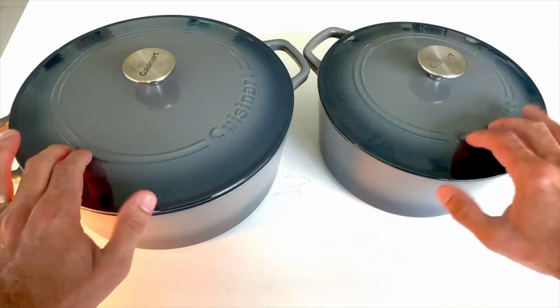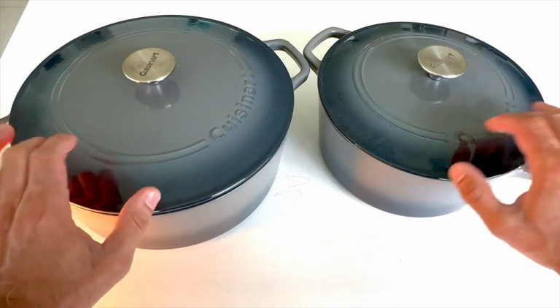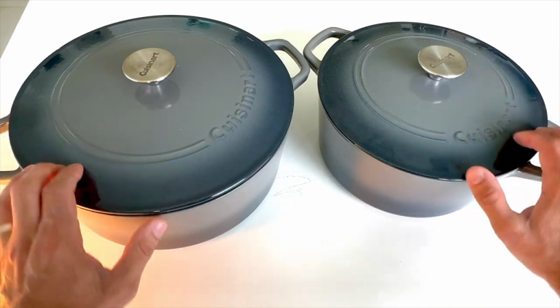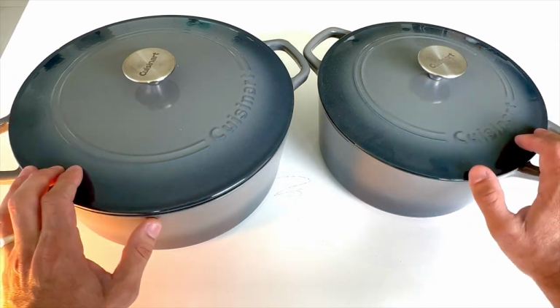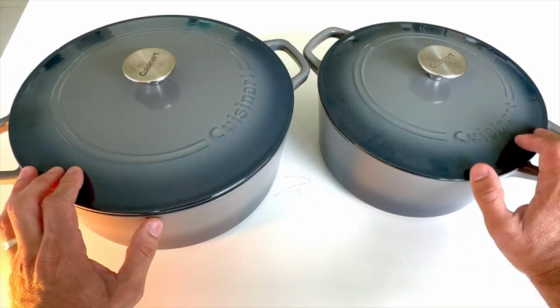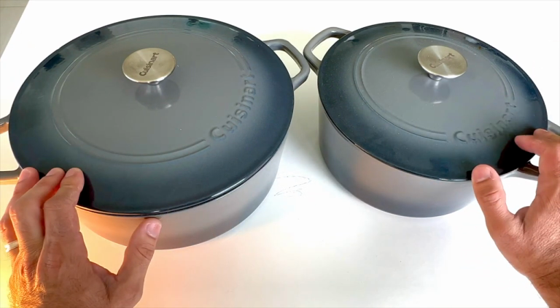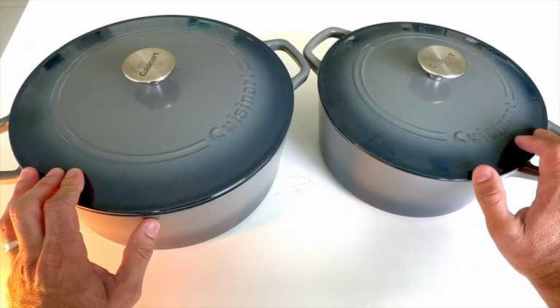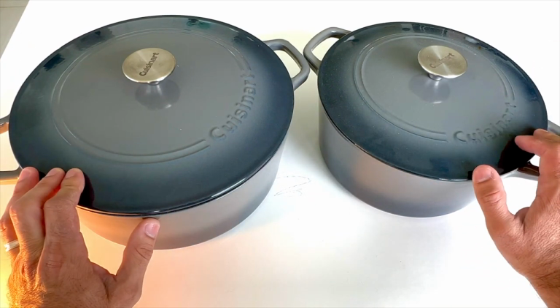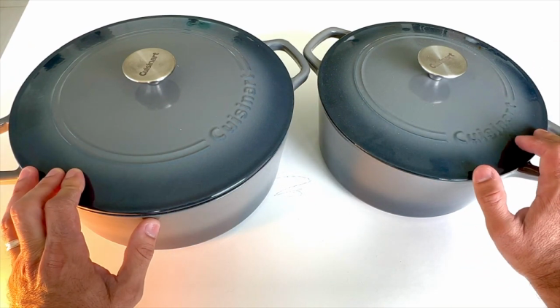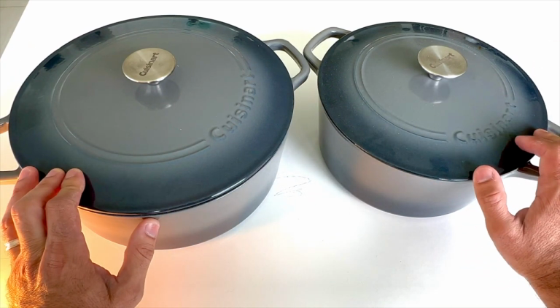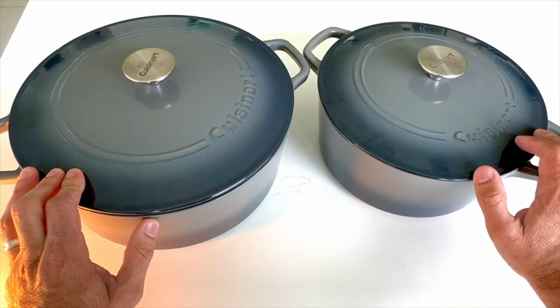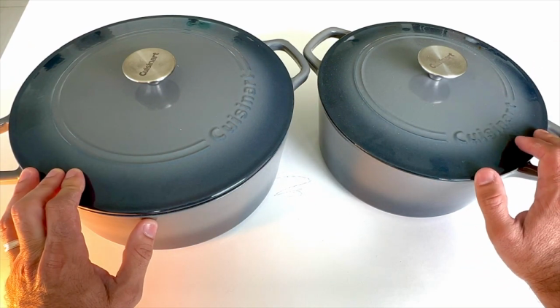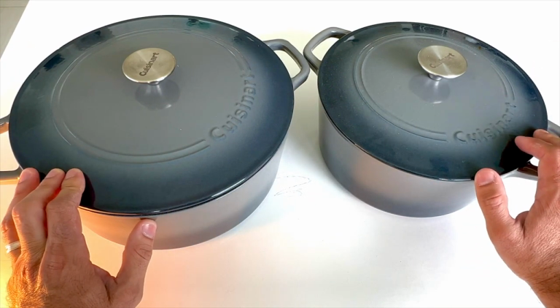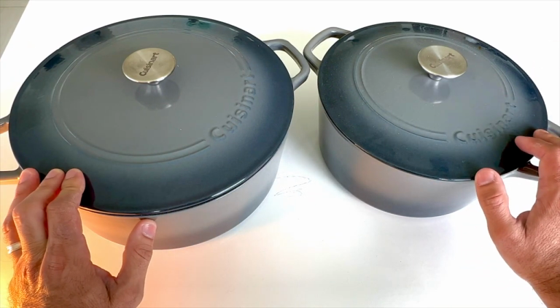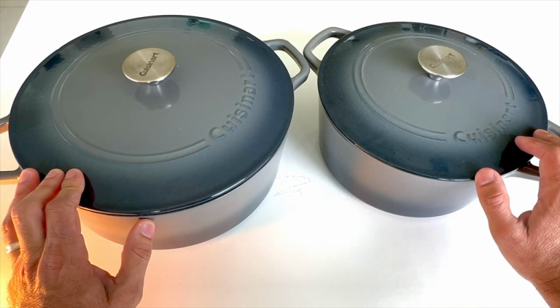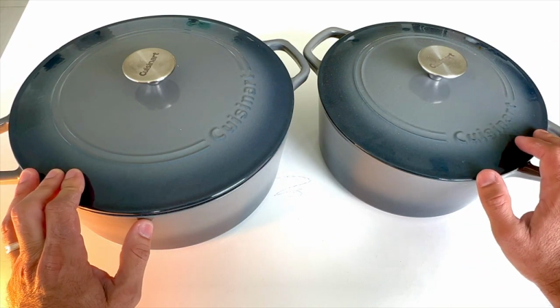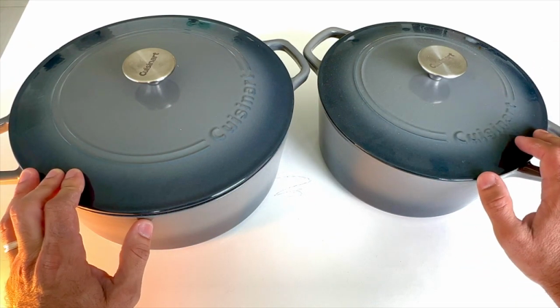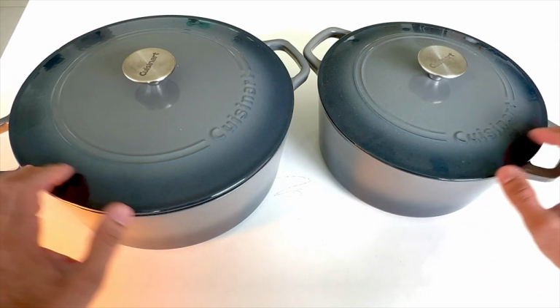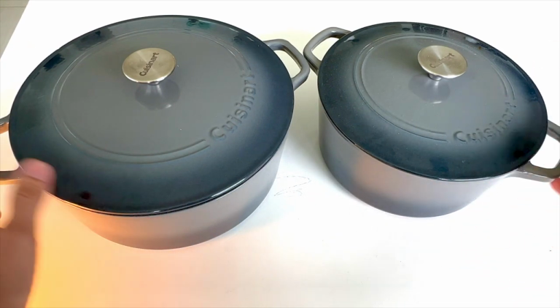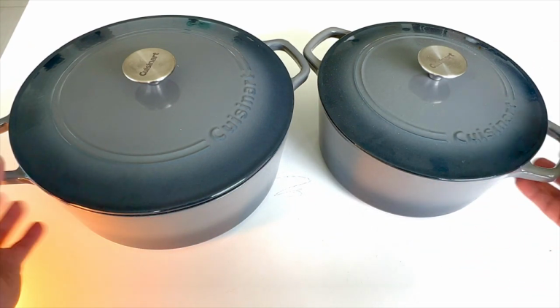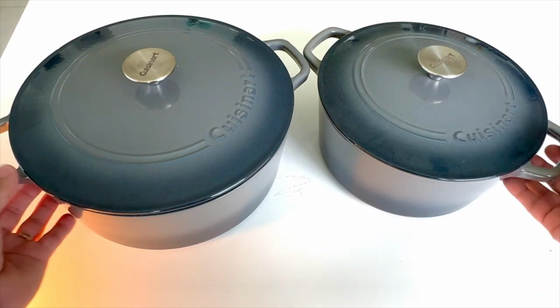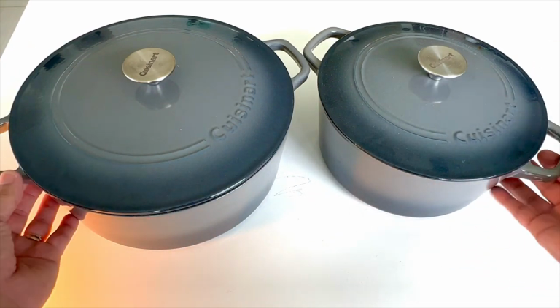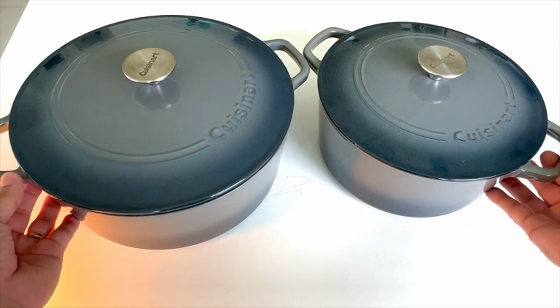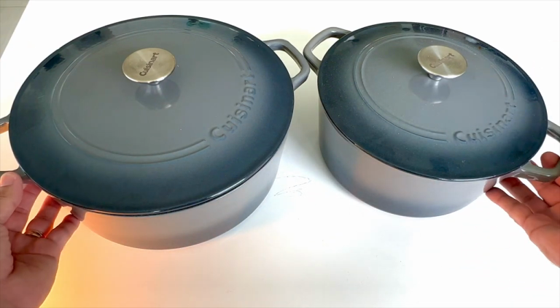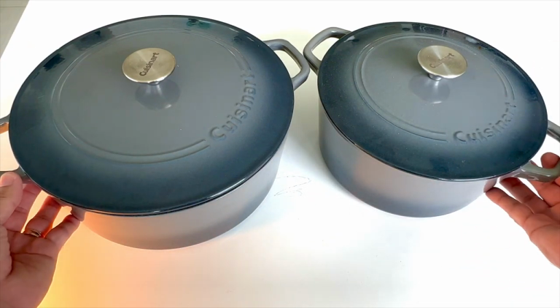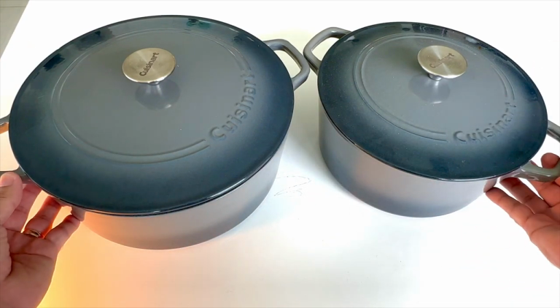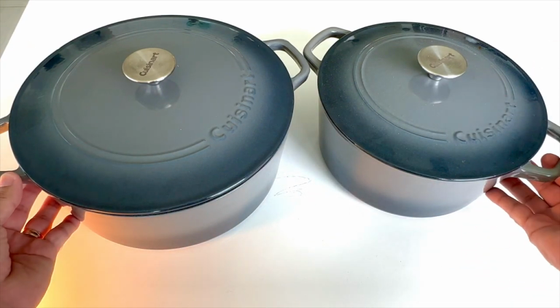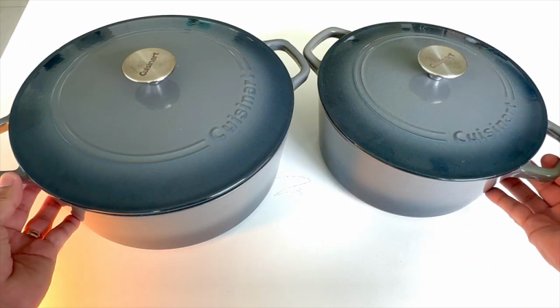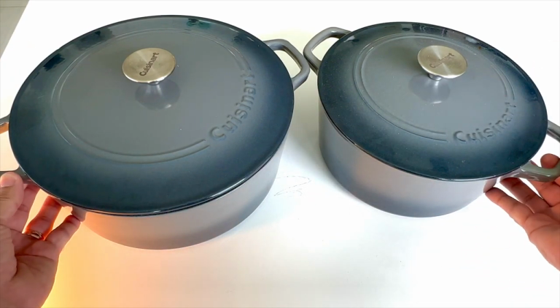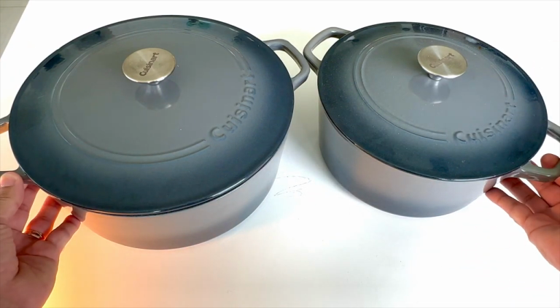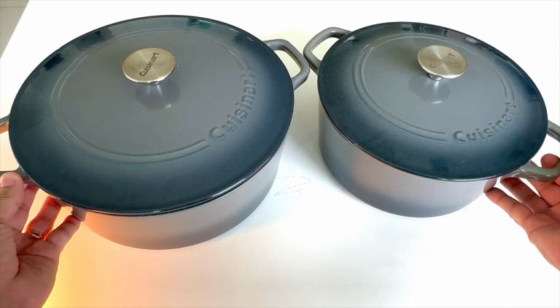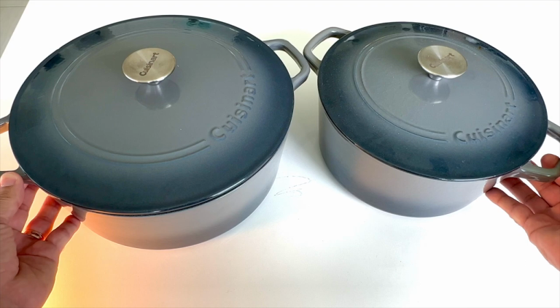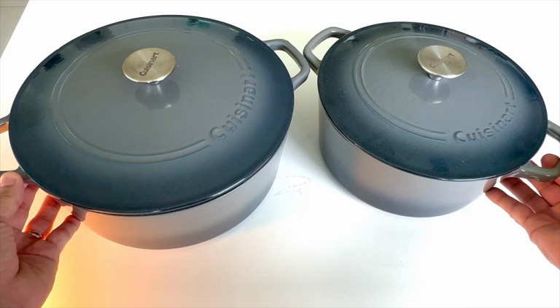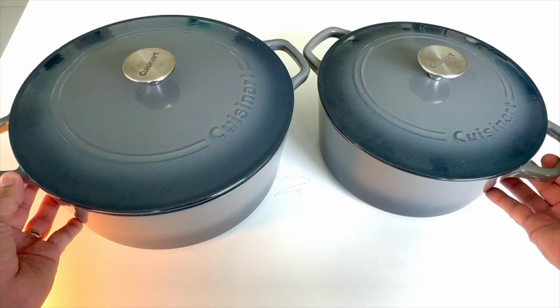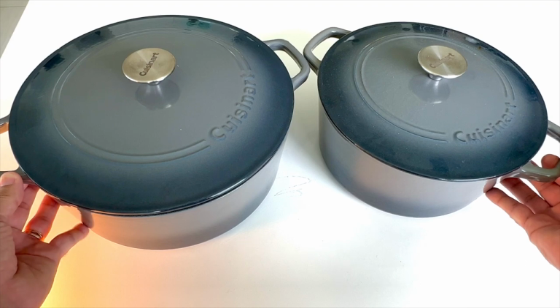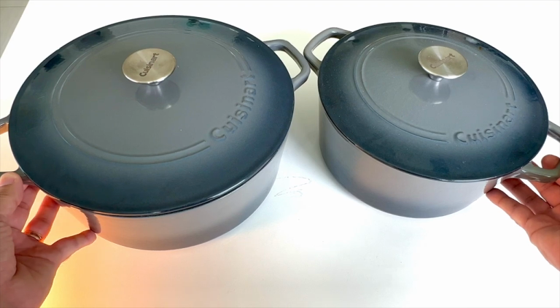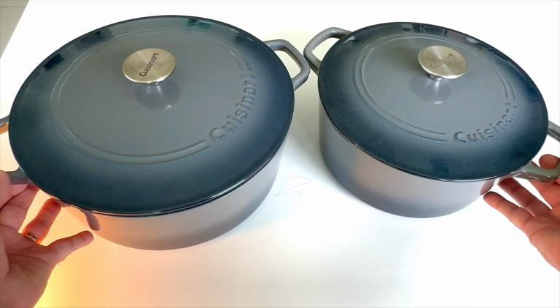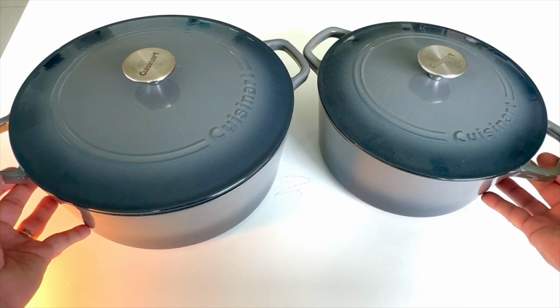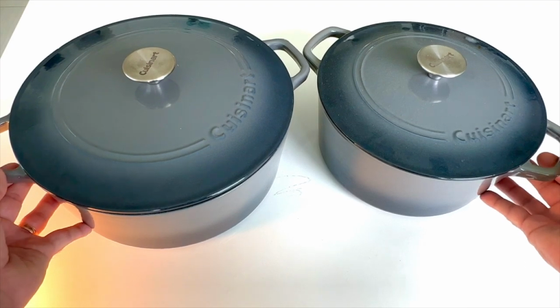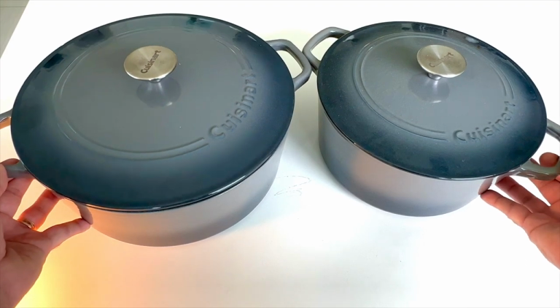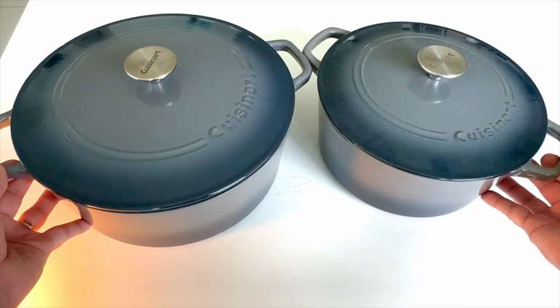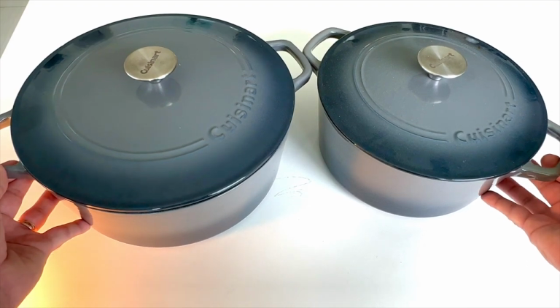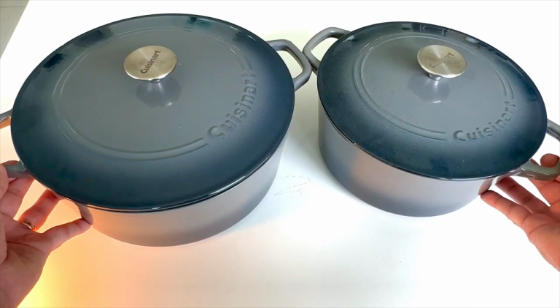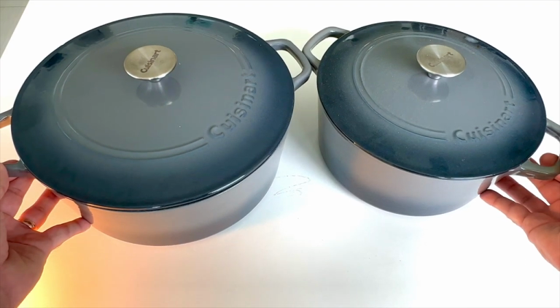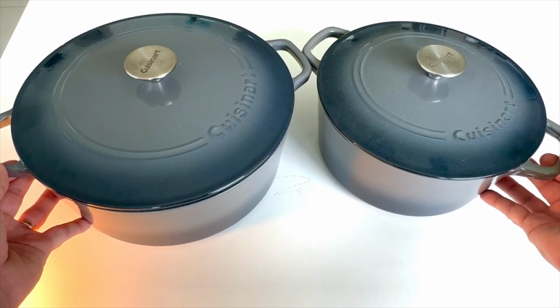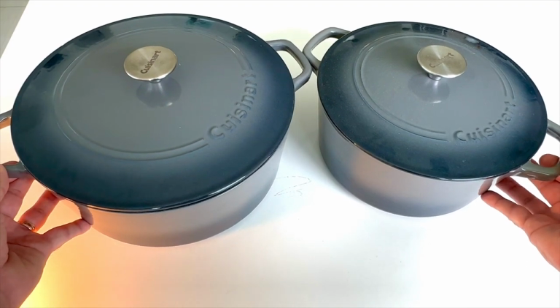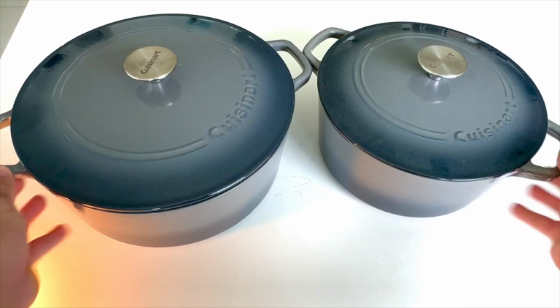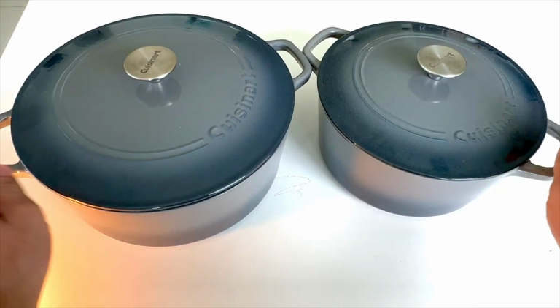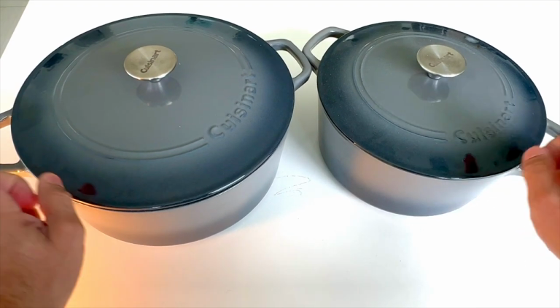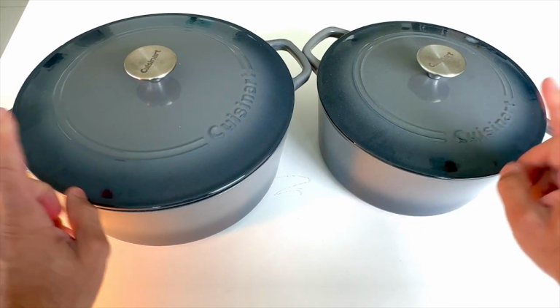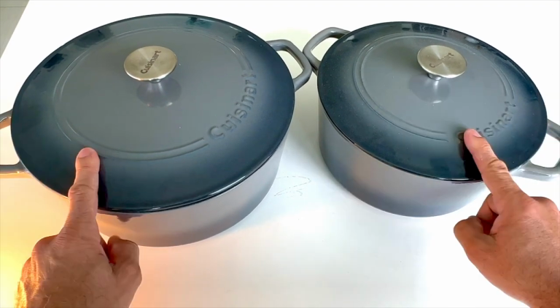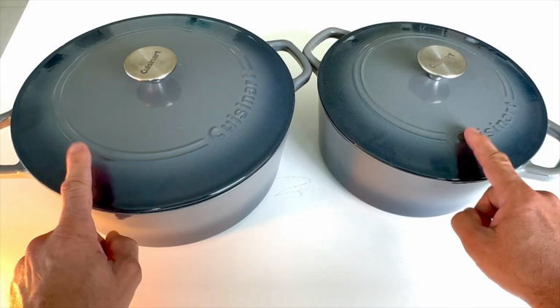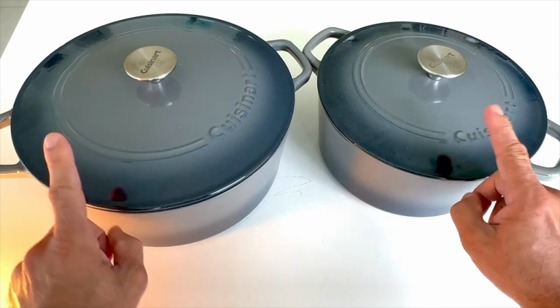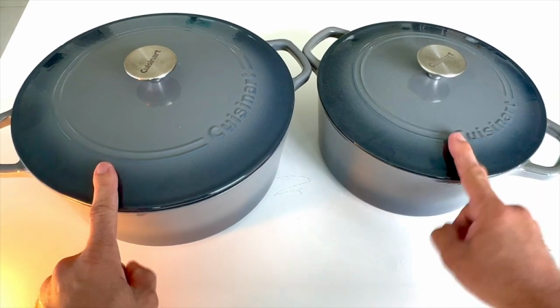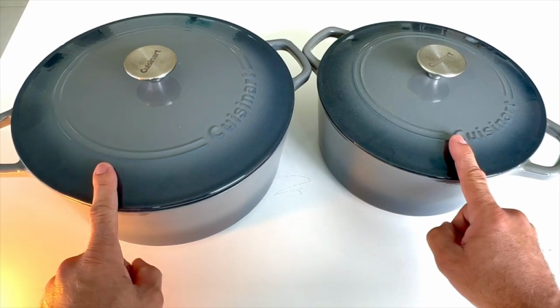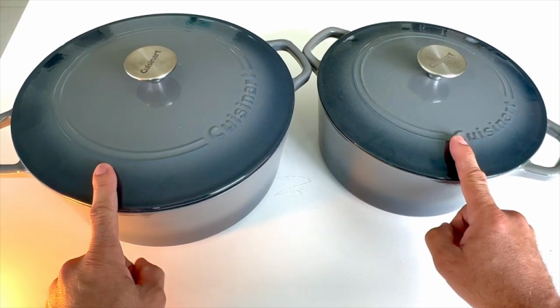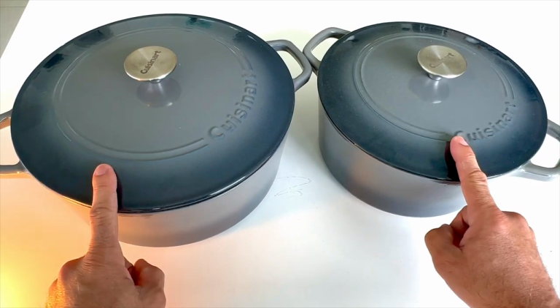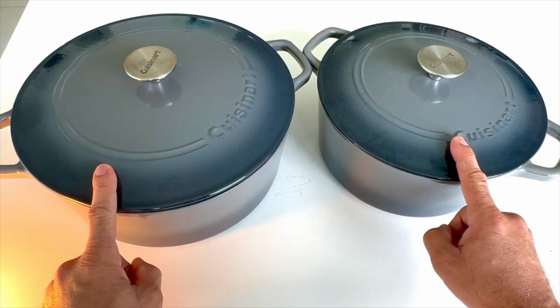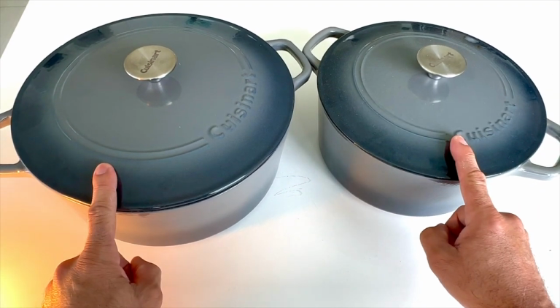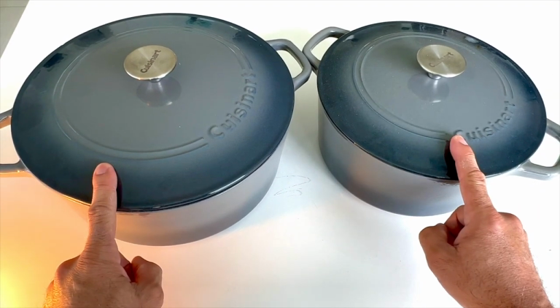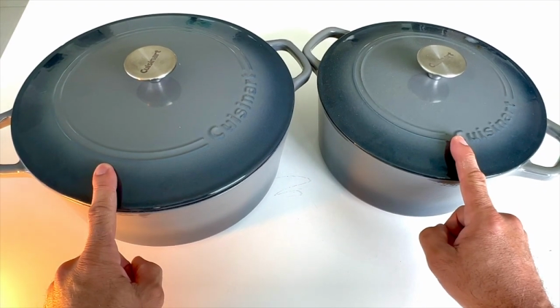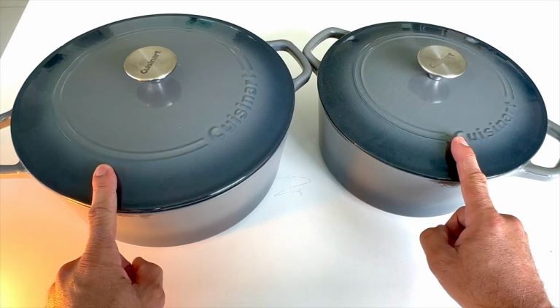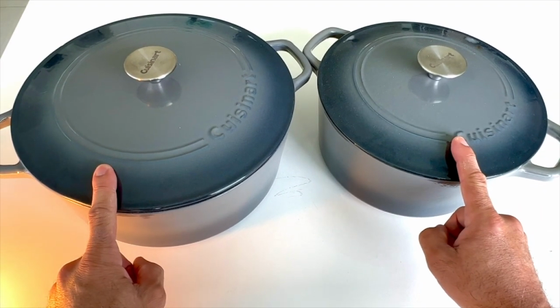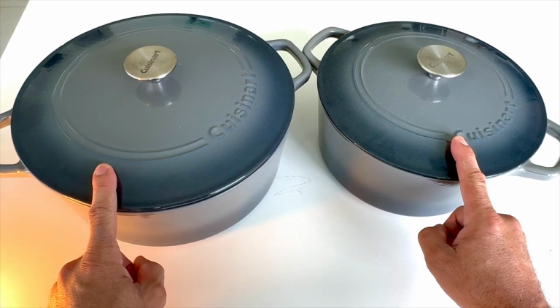Highly recommend the Cuisinart. They're super nice looking for any style of kitchen, and they're extremely sturdy.